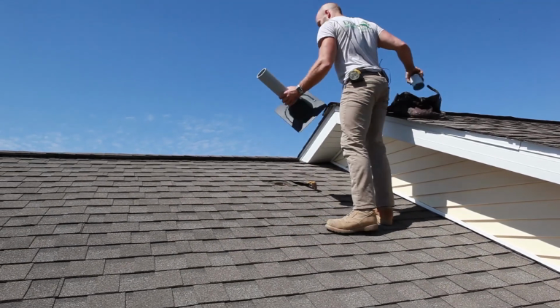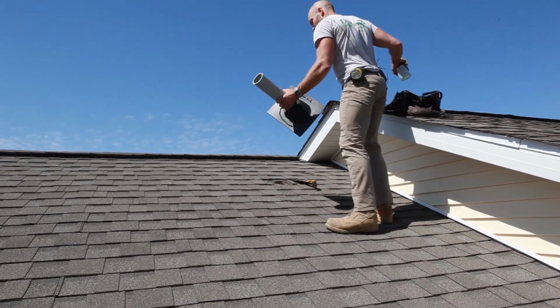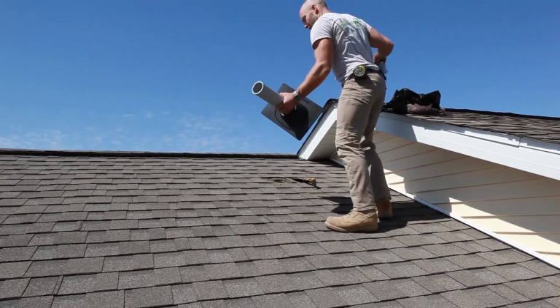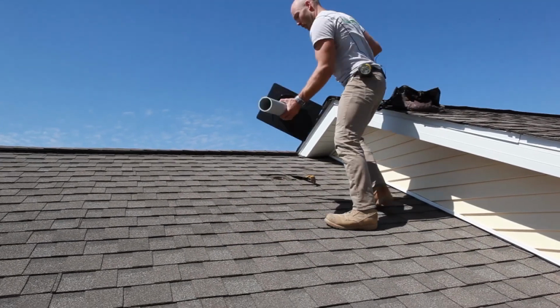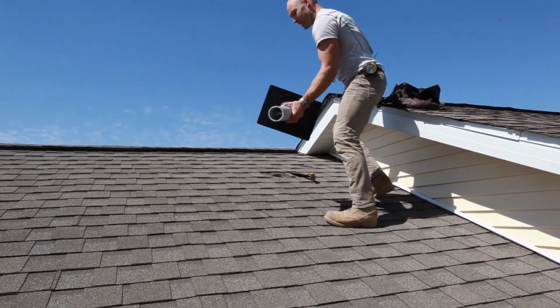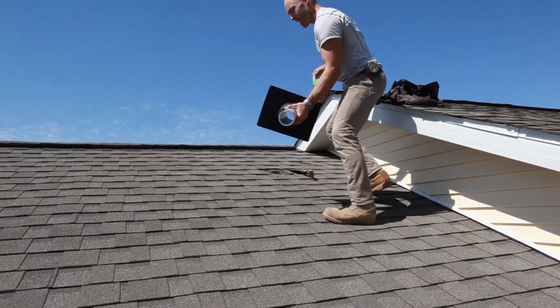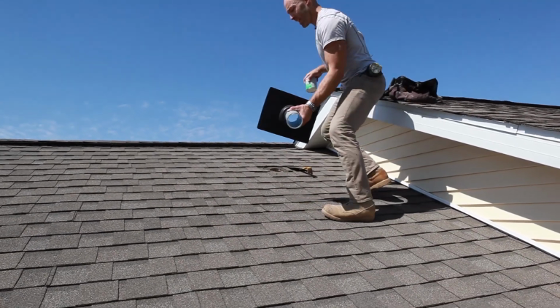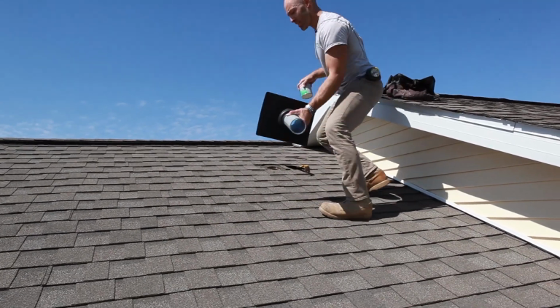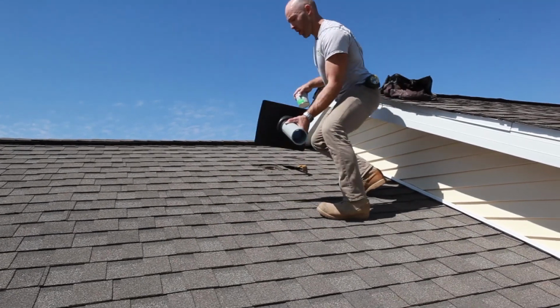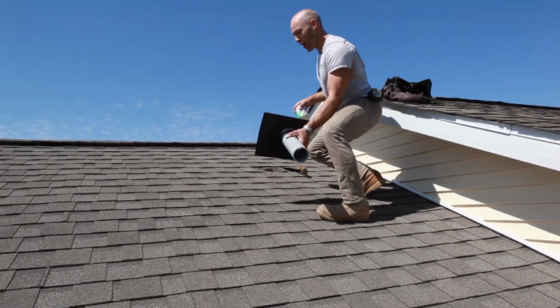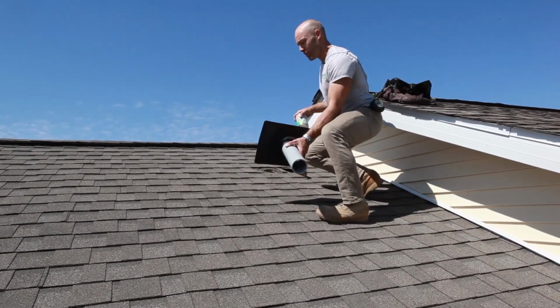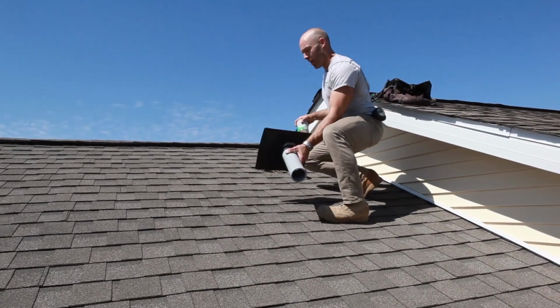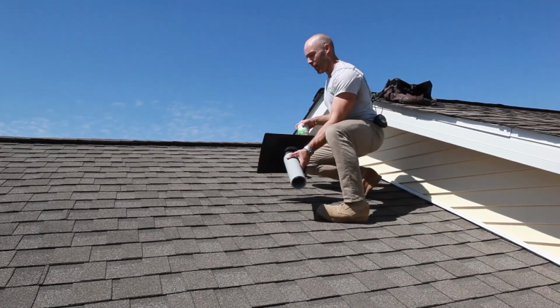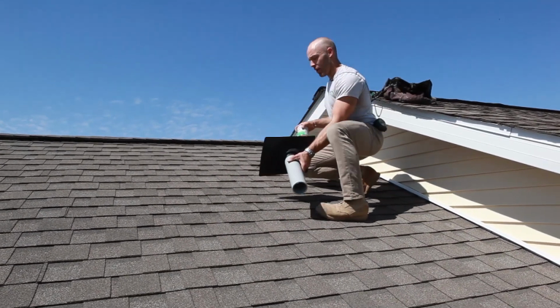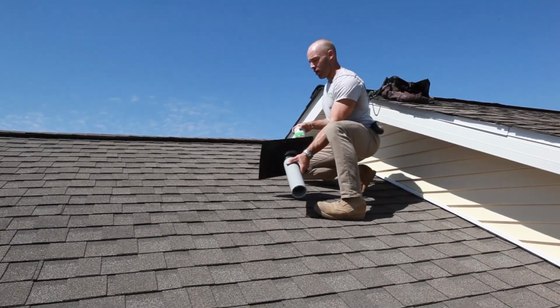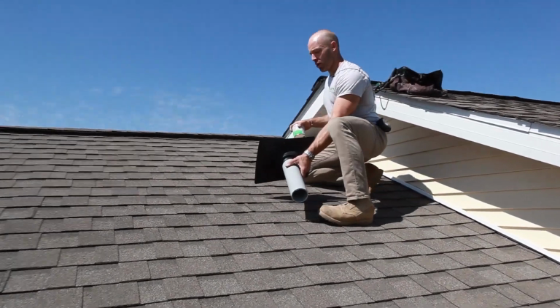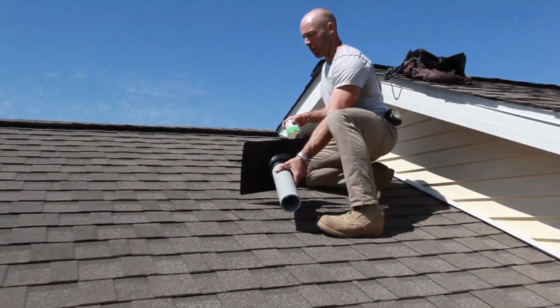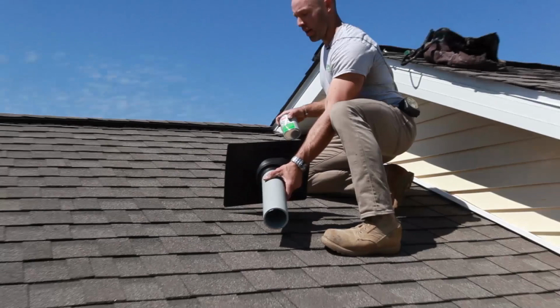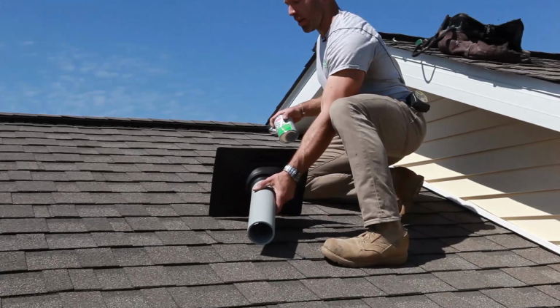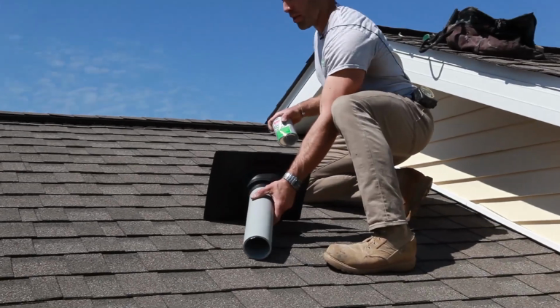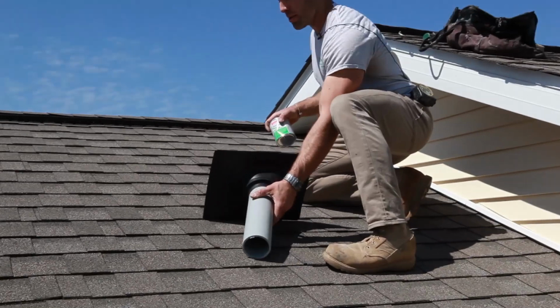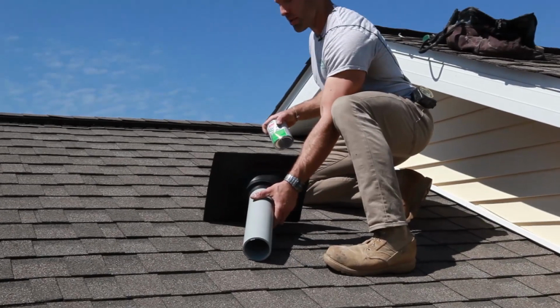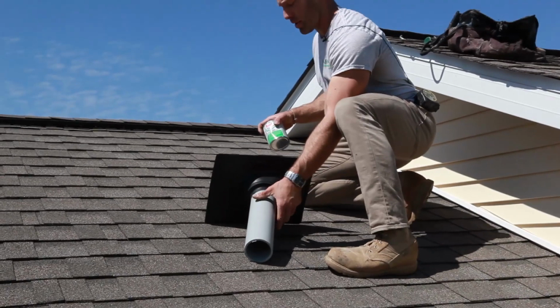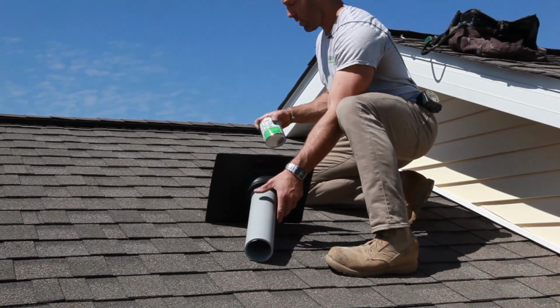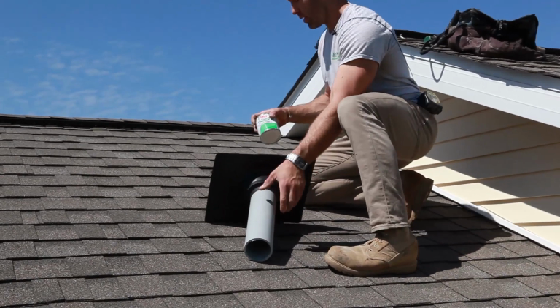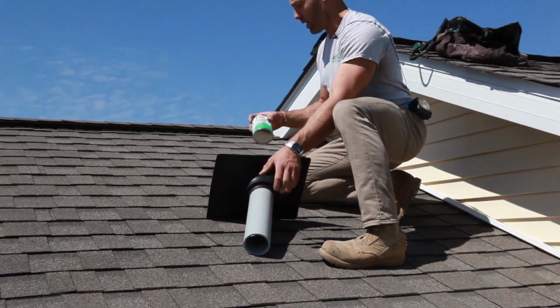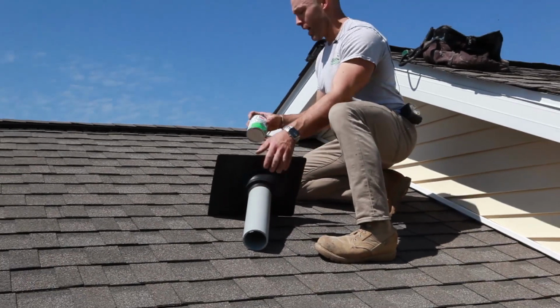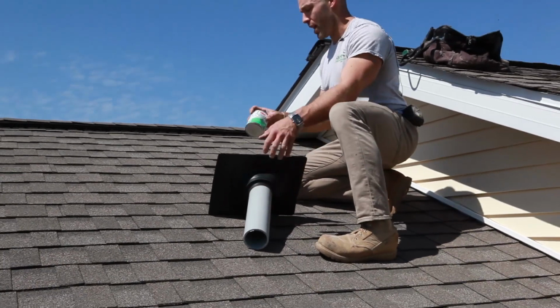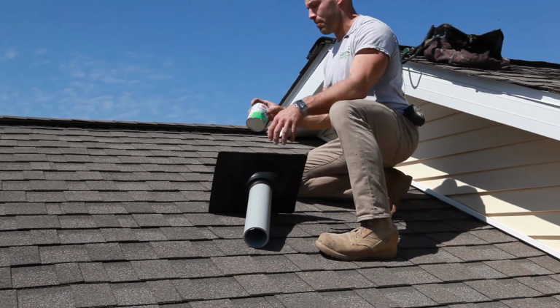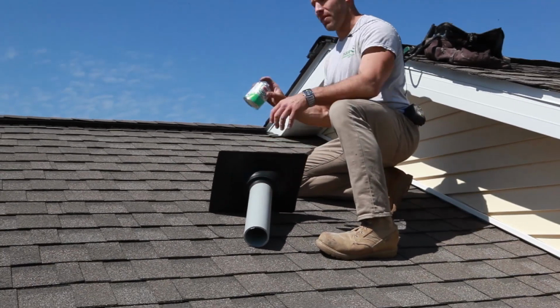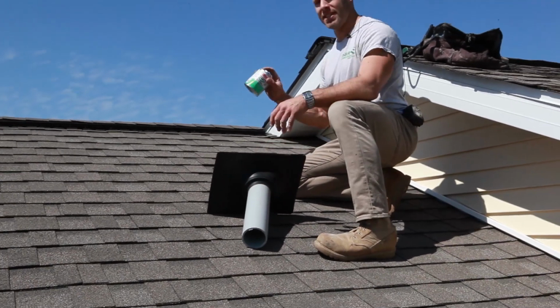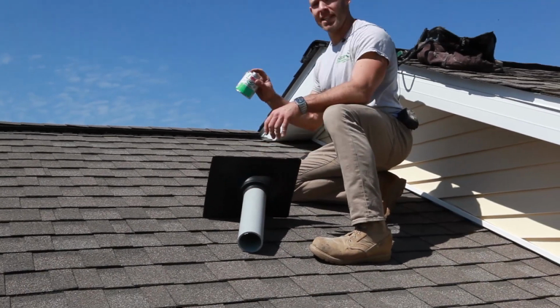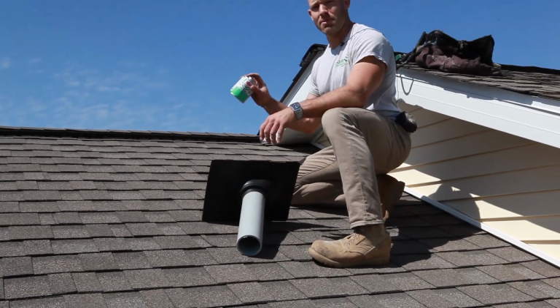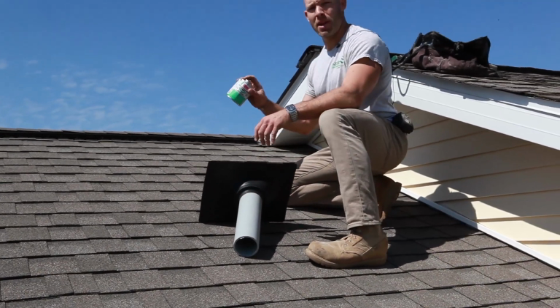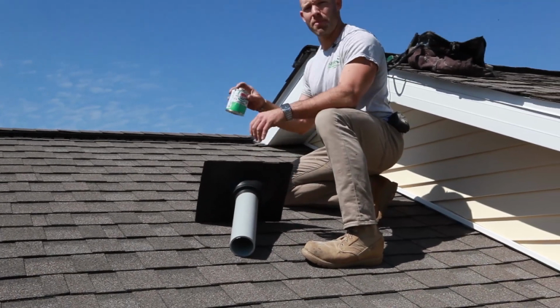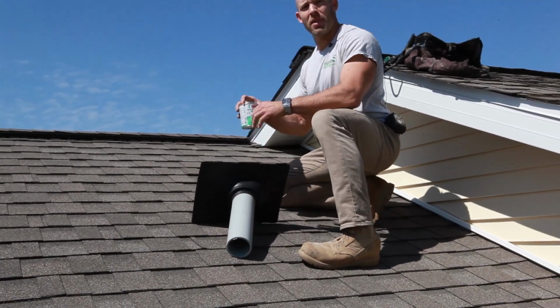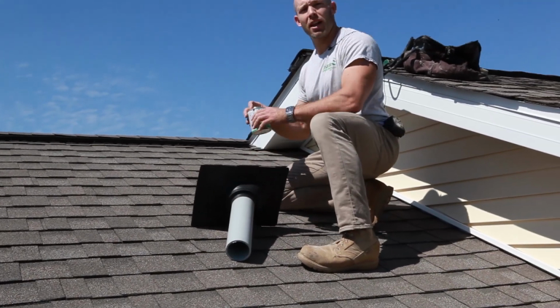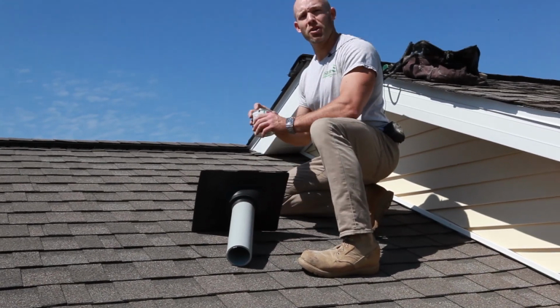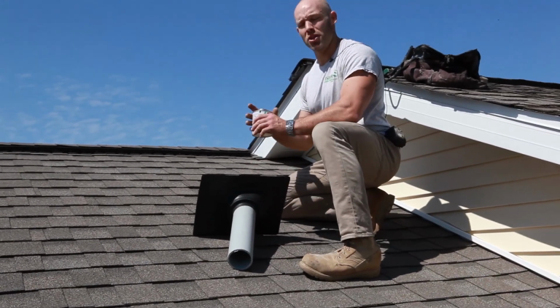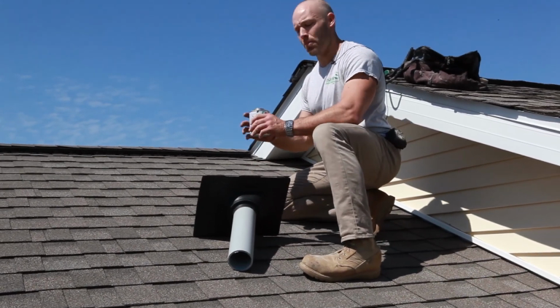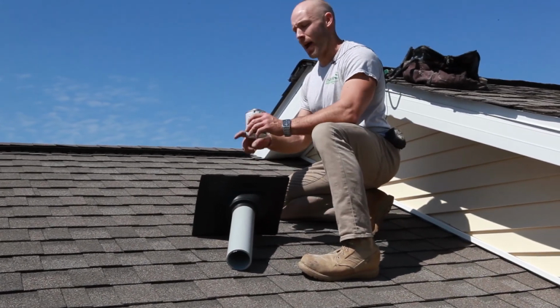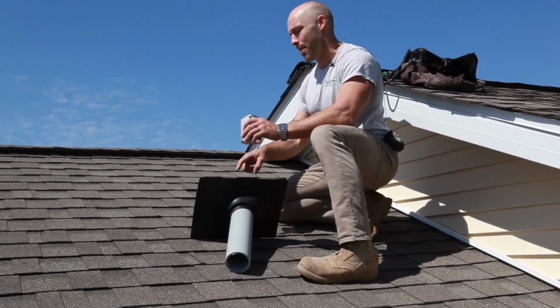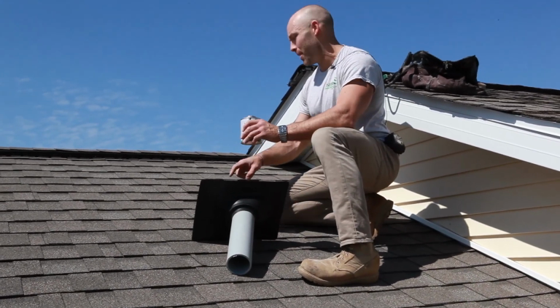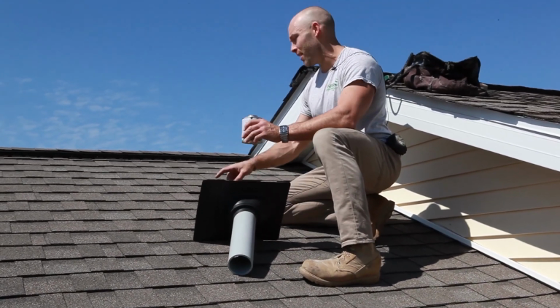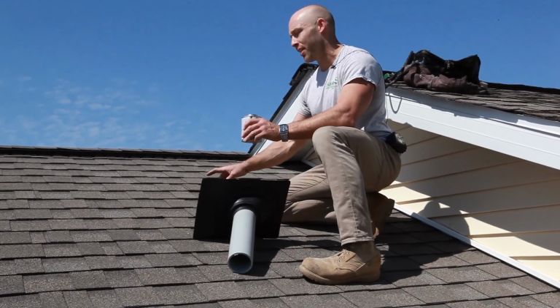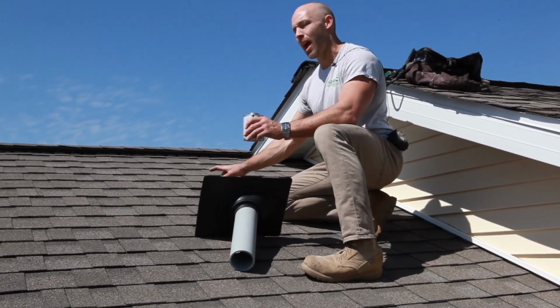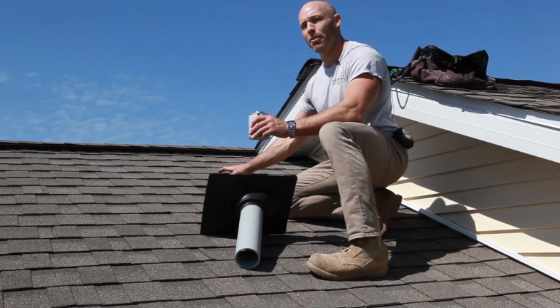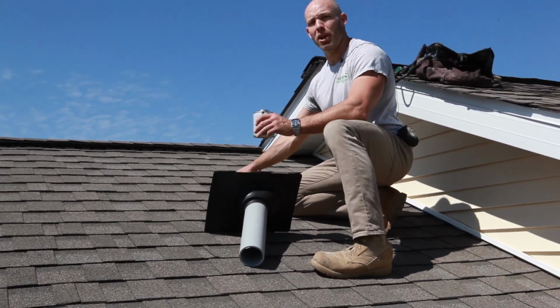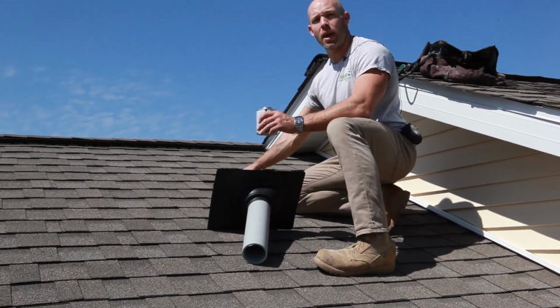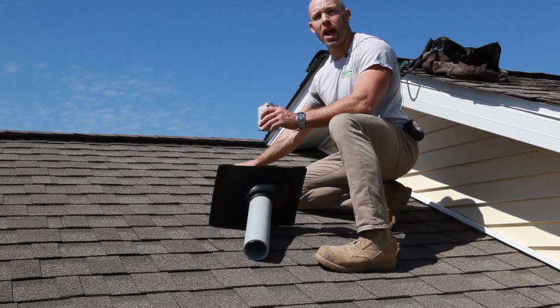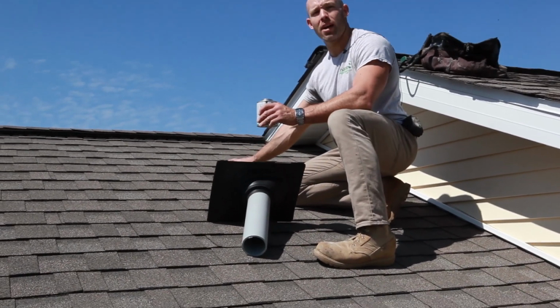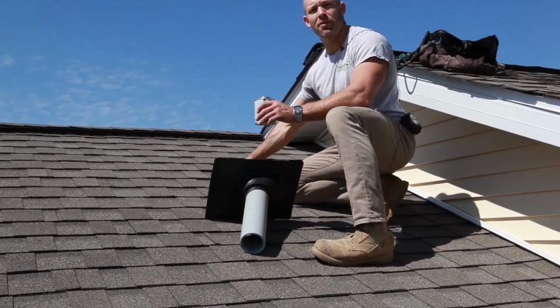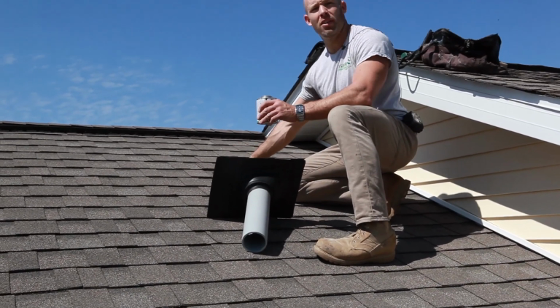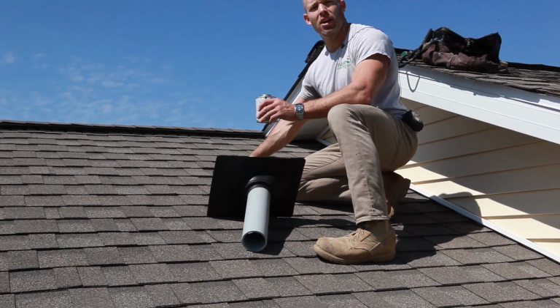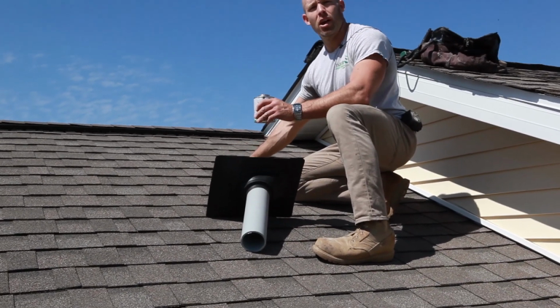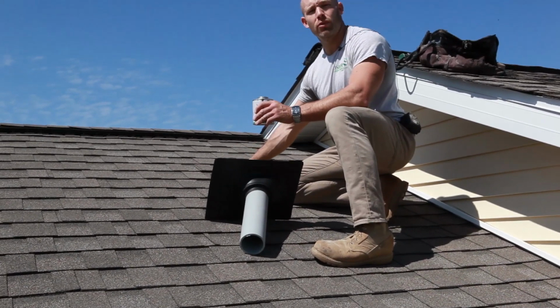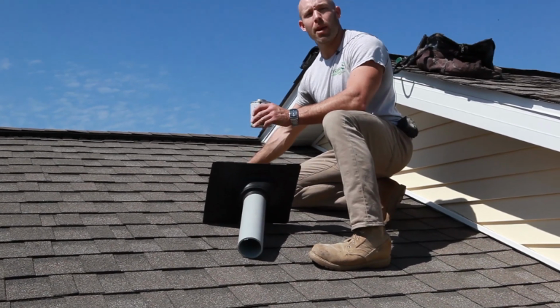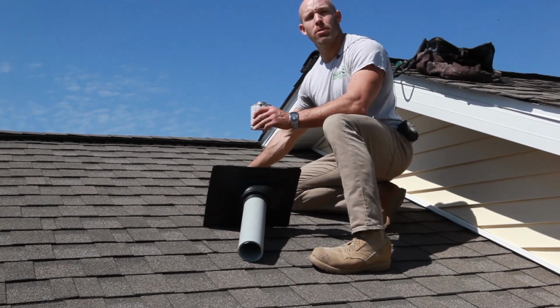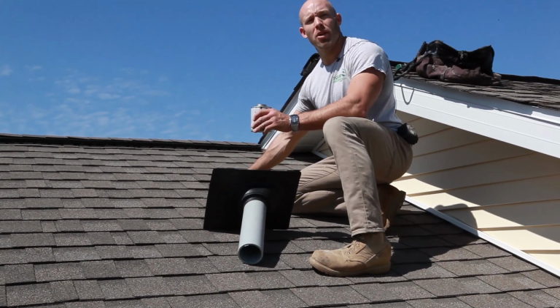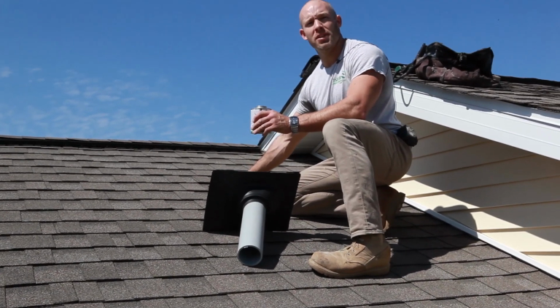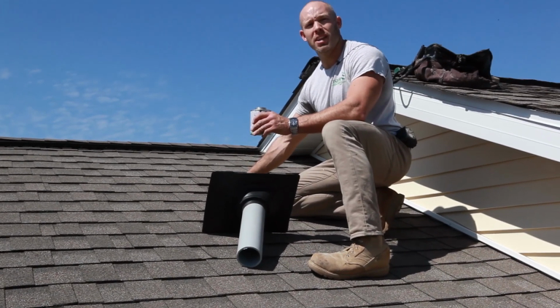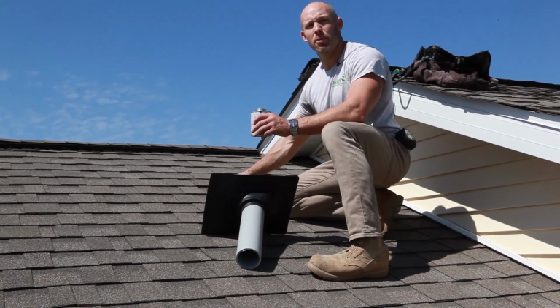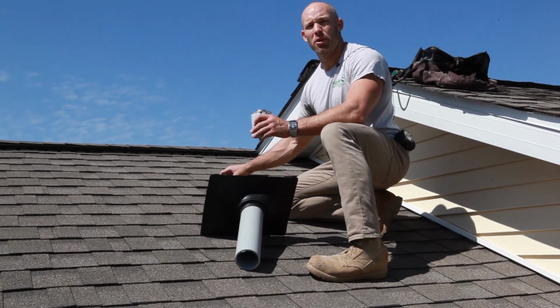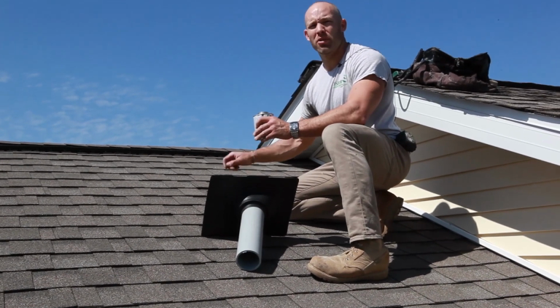Once that is caulked and ready to go, we're going to use PVC cement and glue the pipe into the coupling we have right below the sub roof.